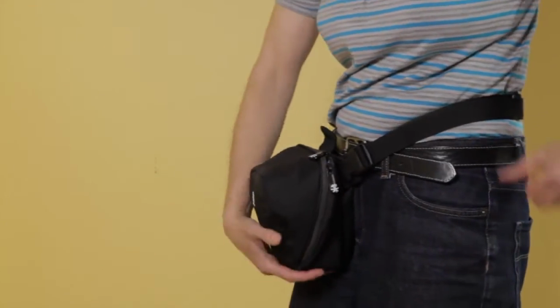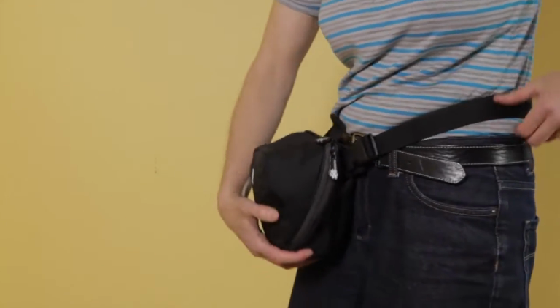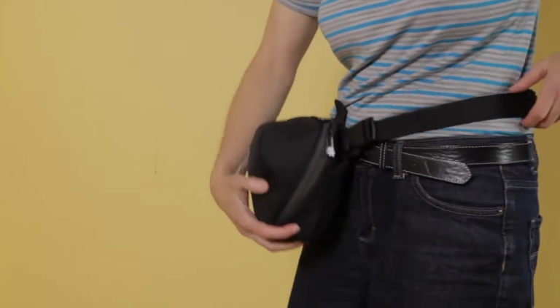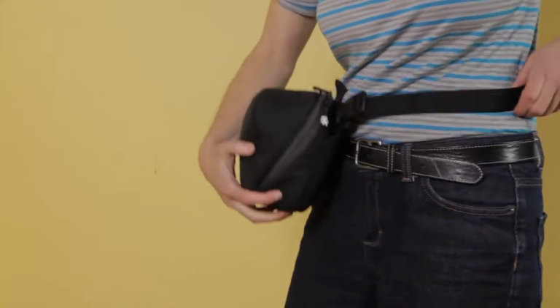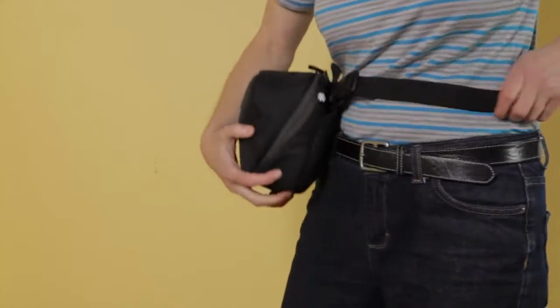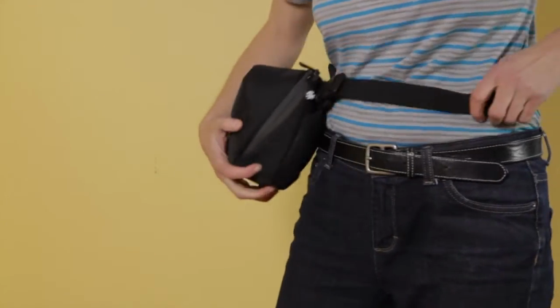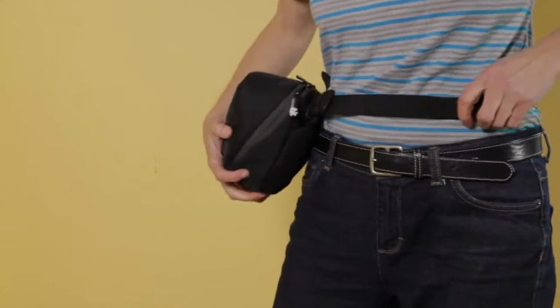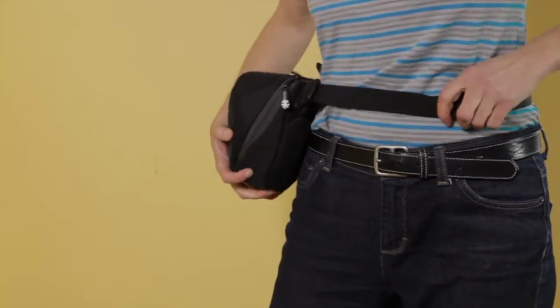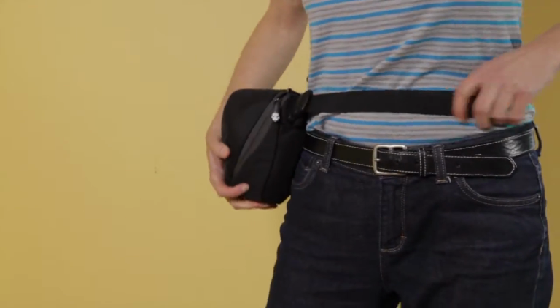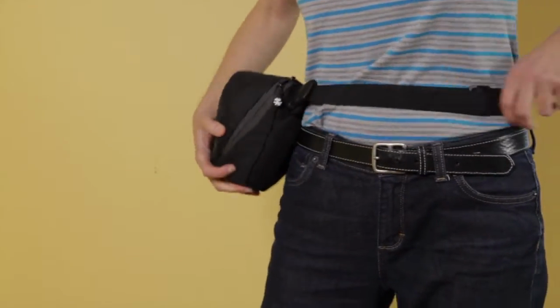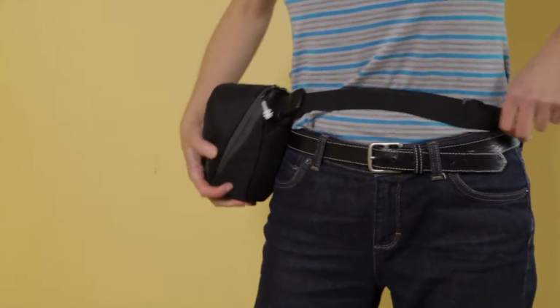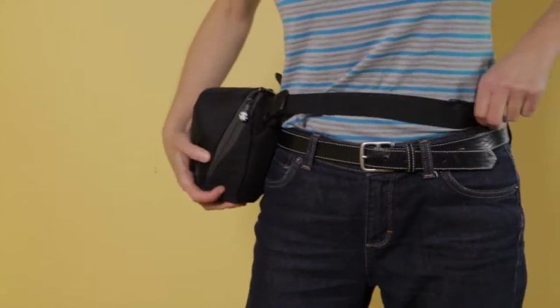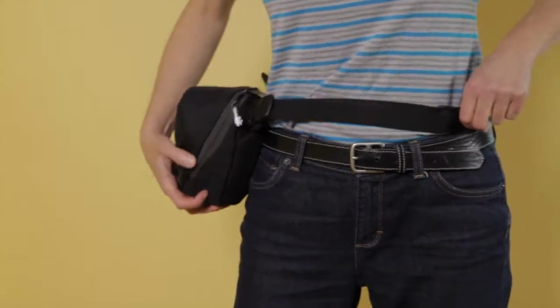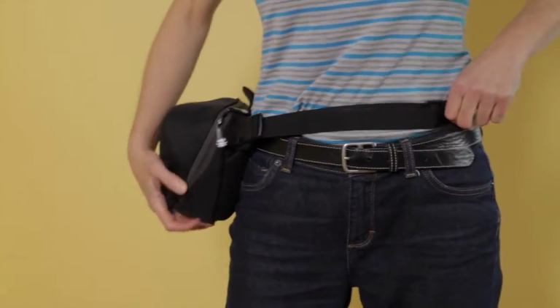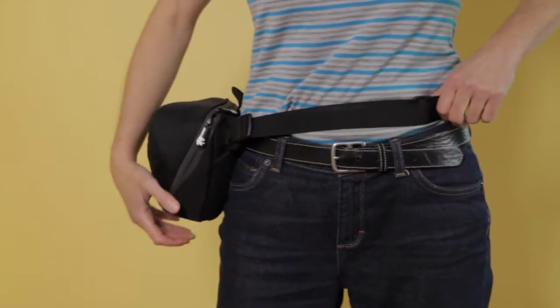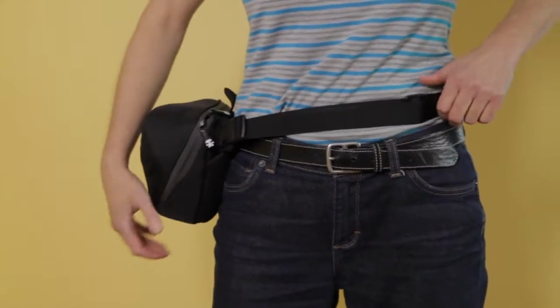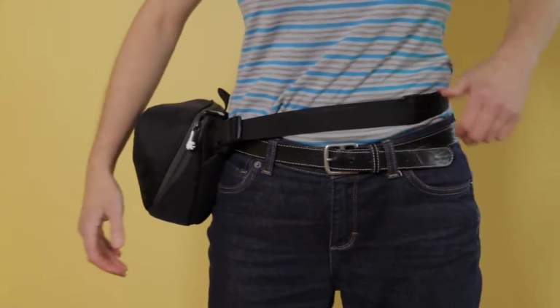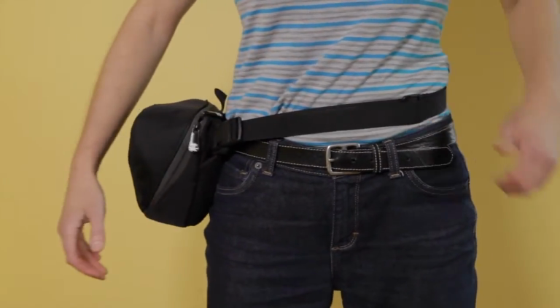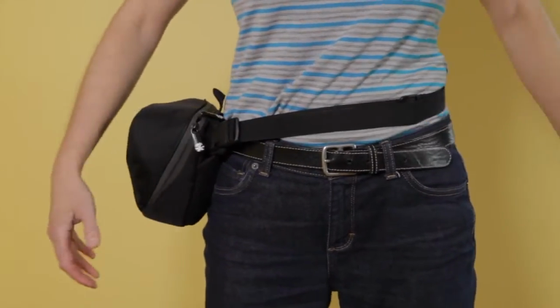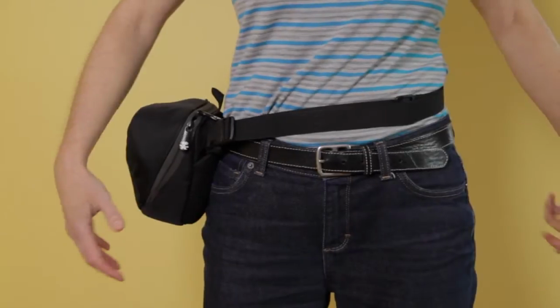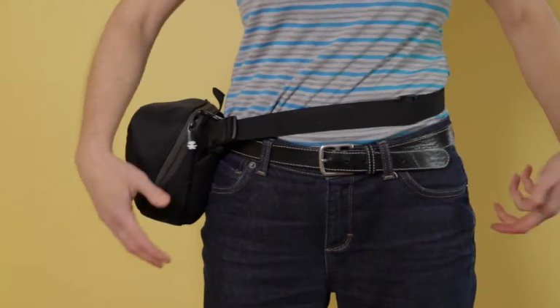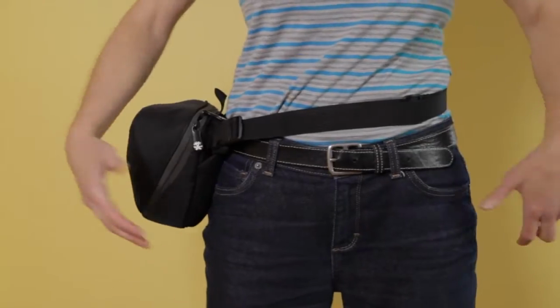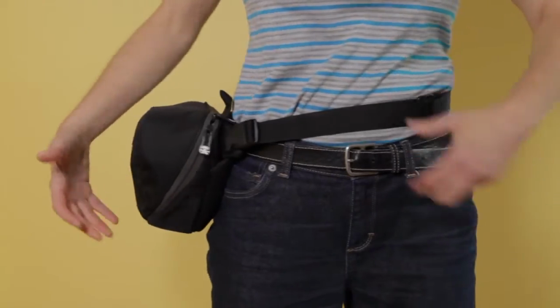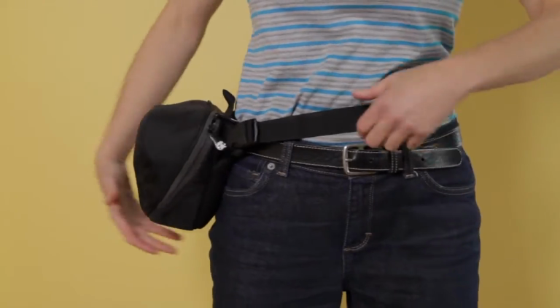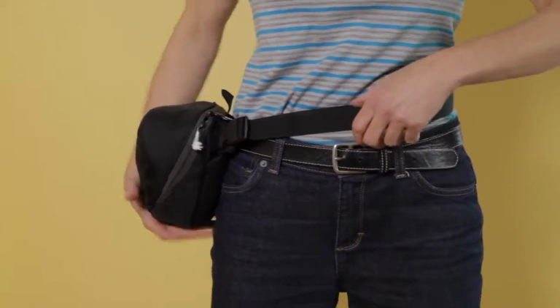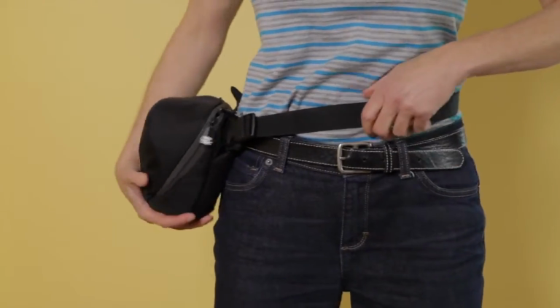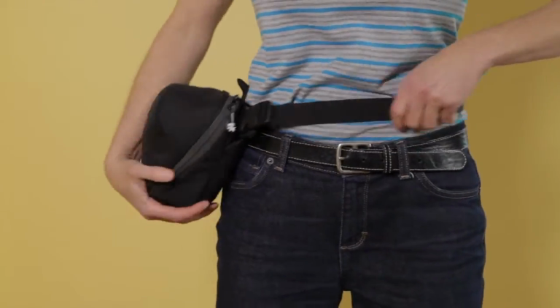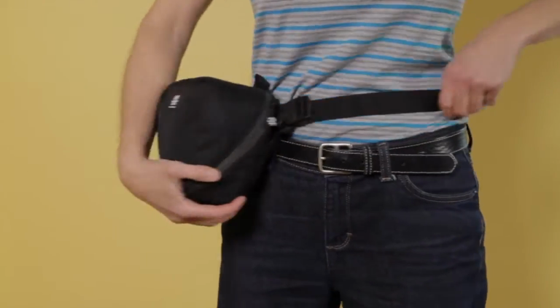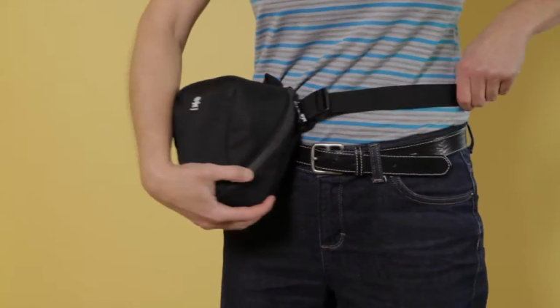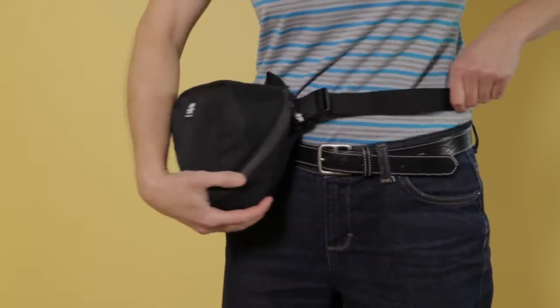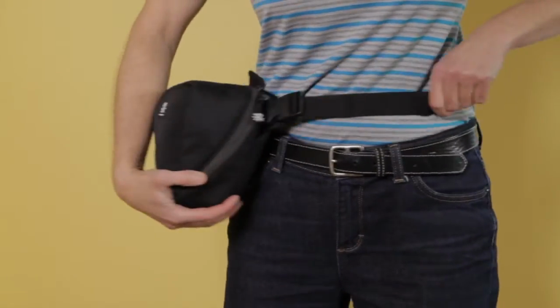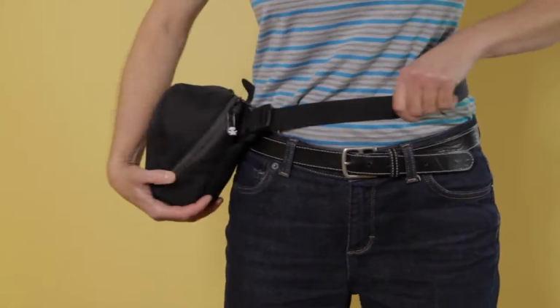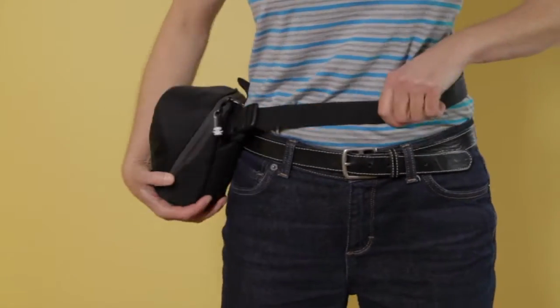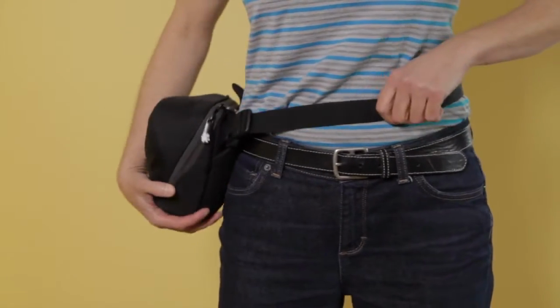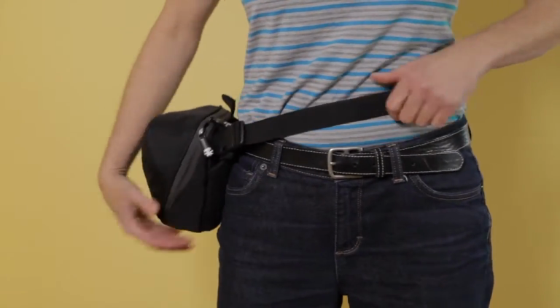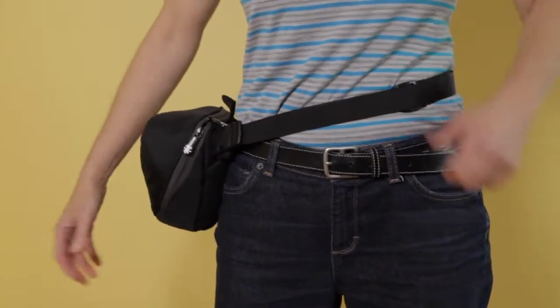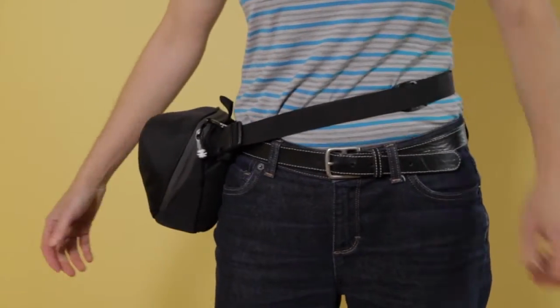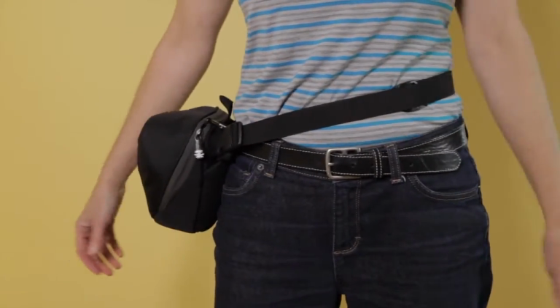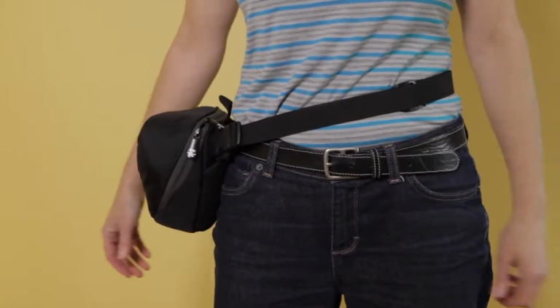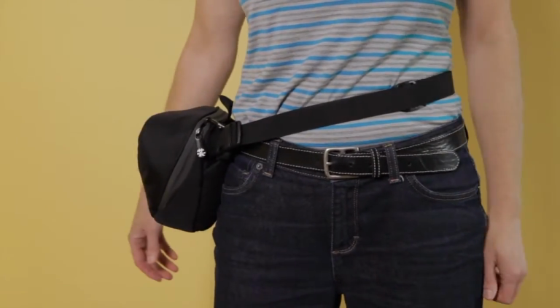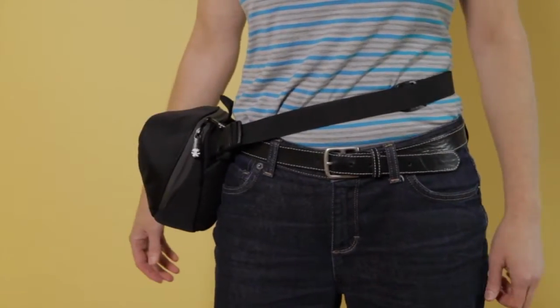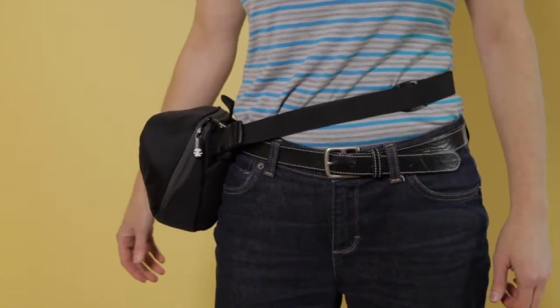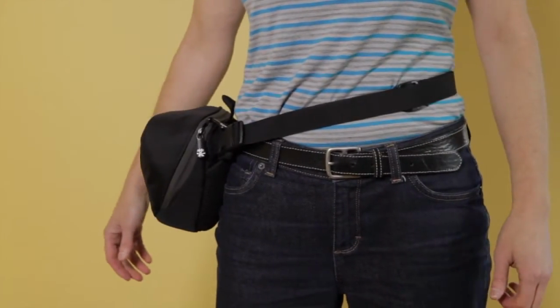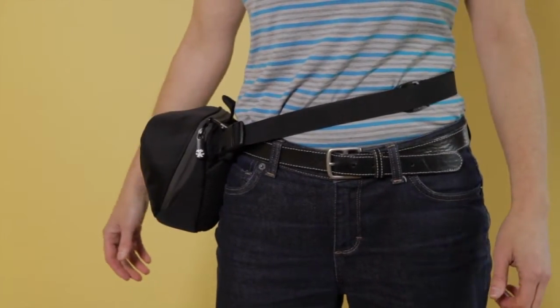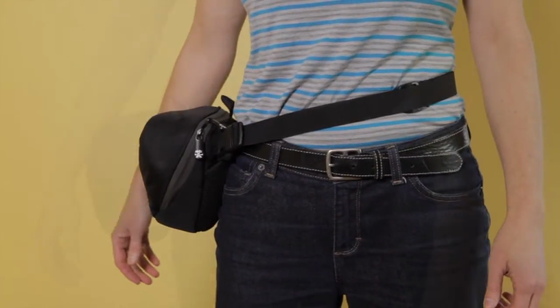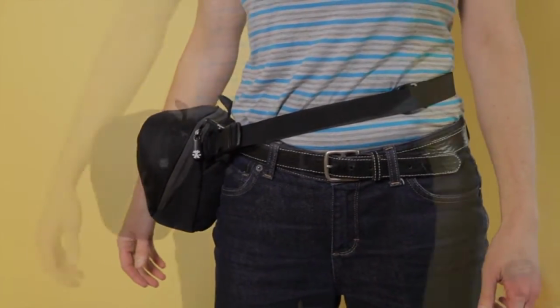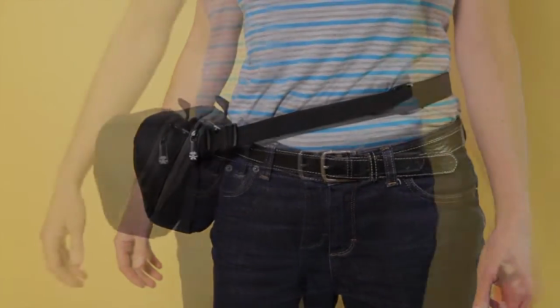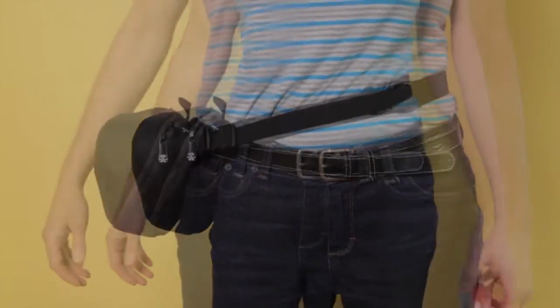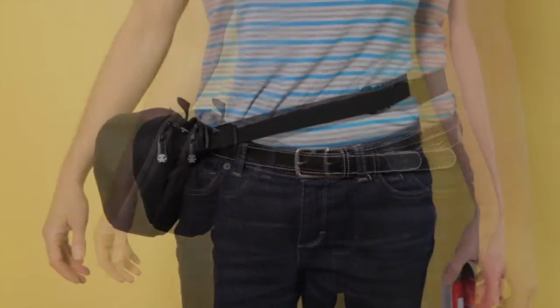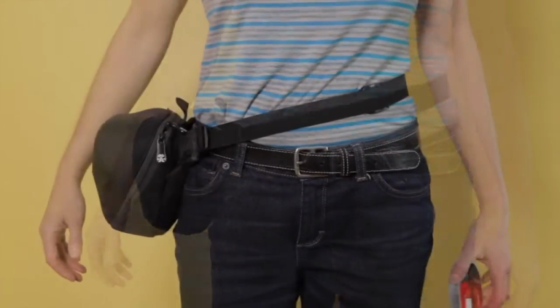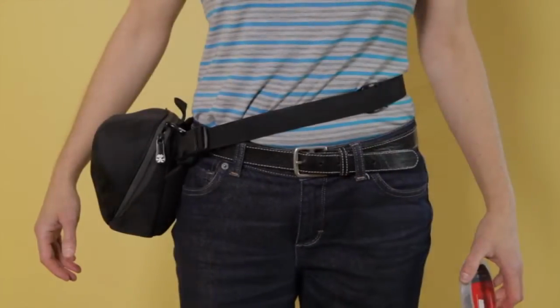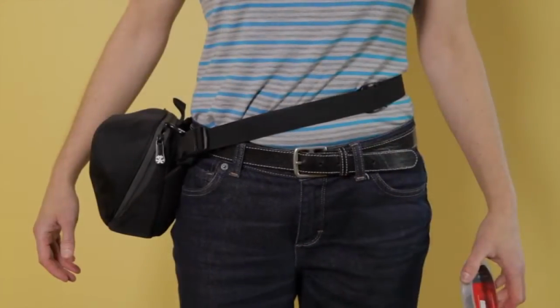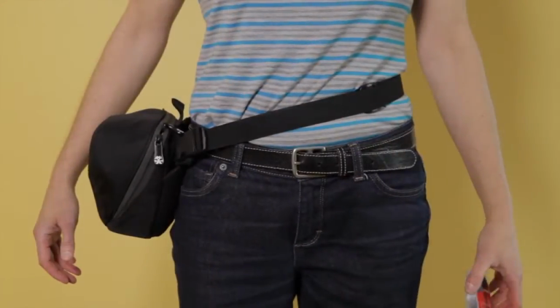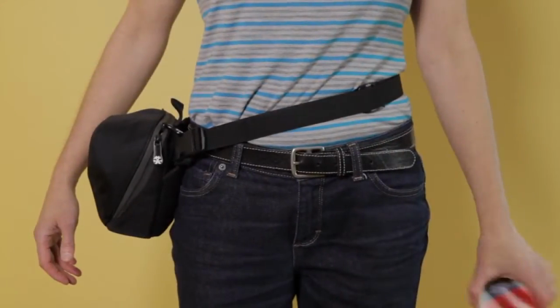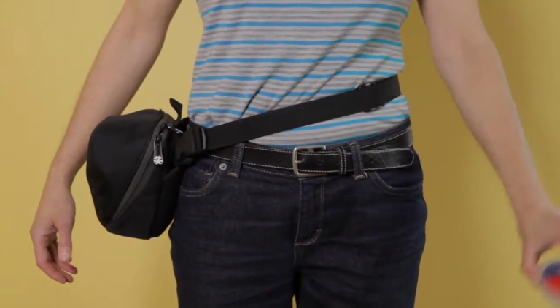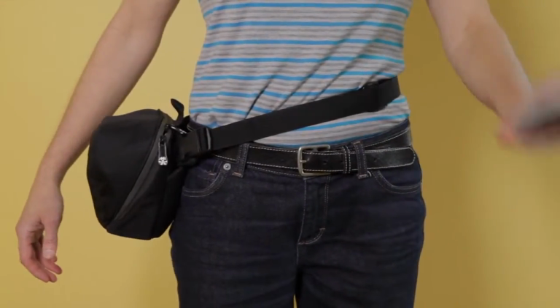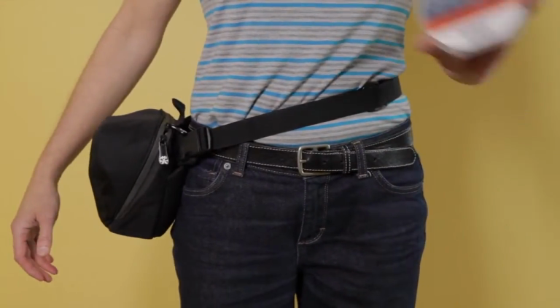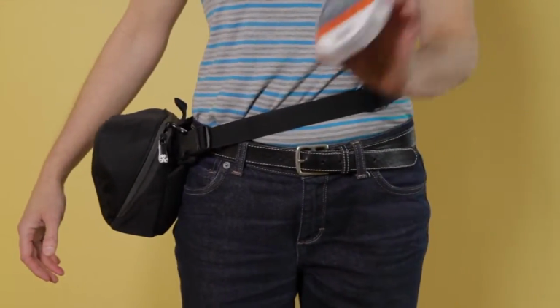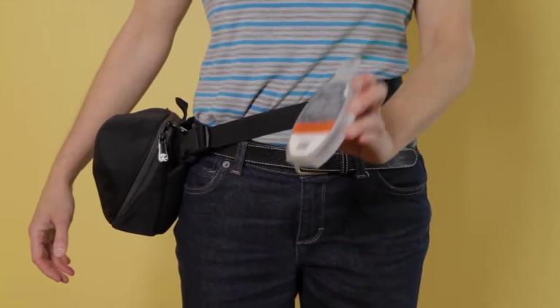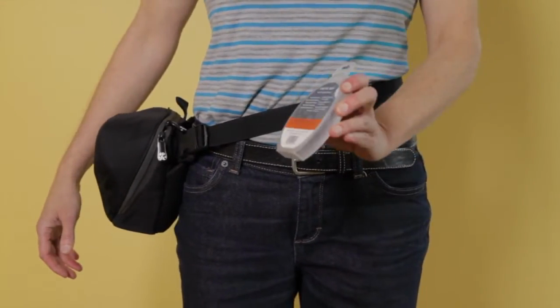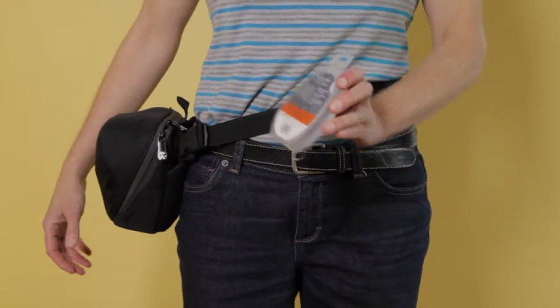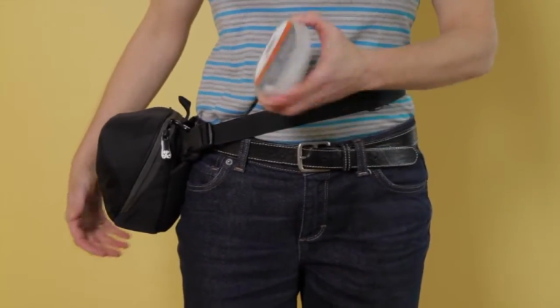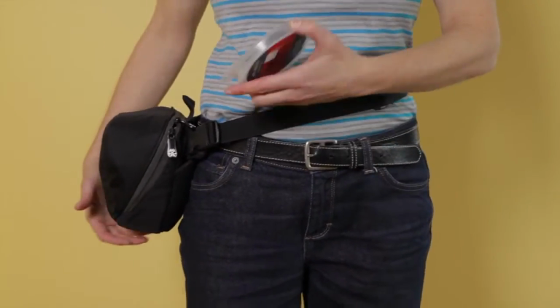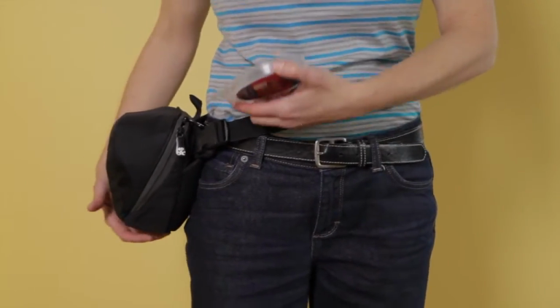I've got my bag and it's ready to go. I can move it around my waist if I want. But what about if I want to add a filter?